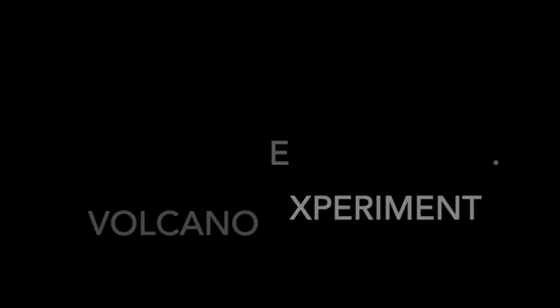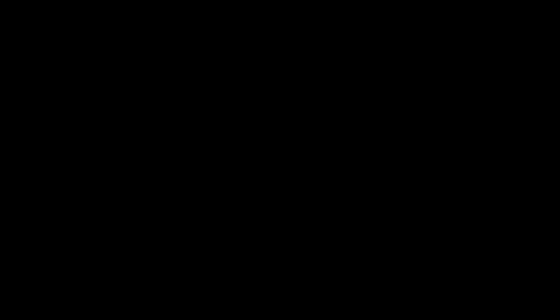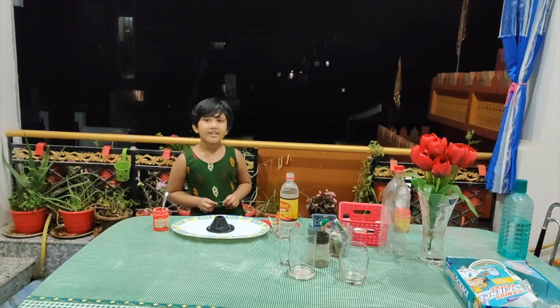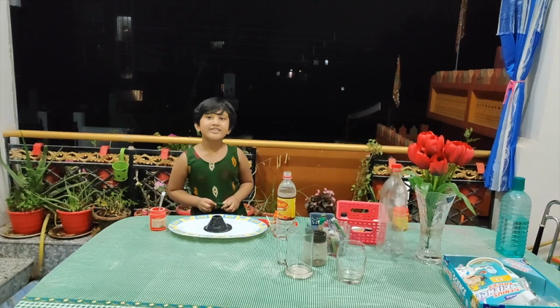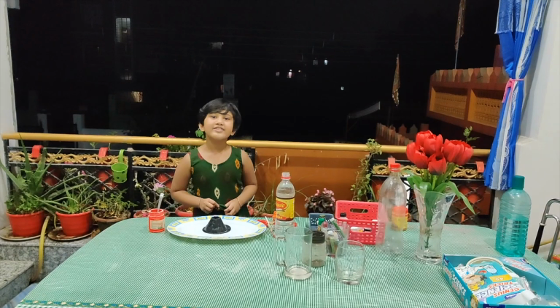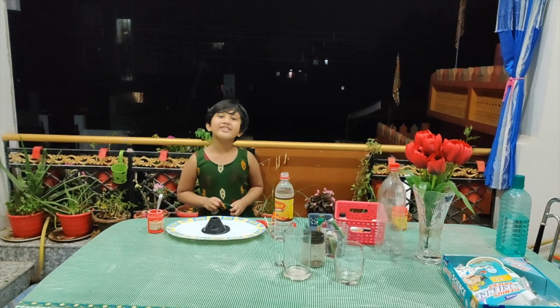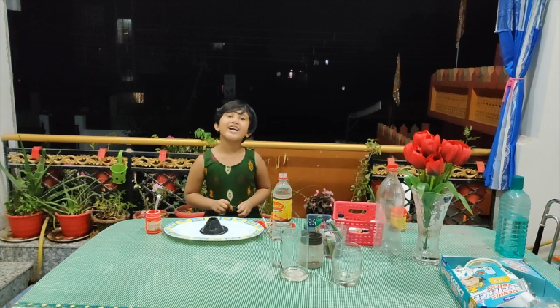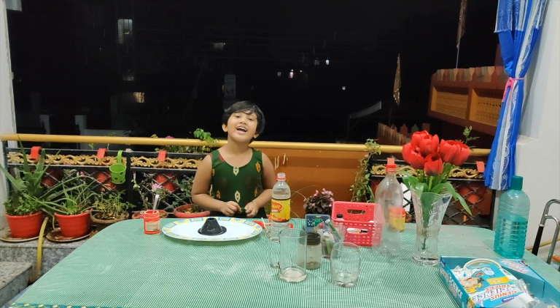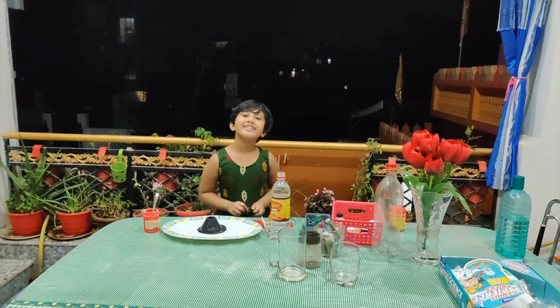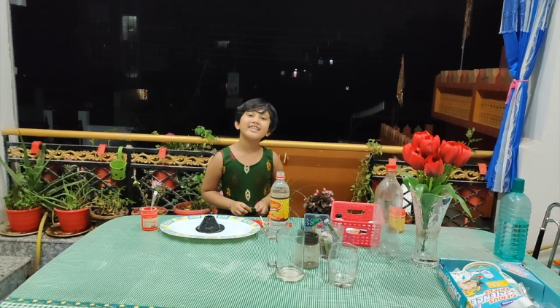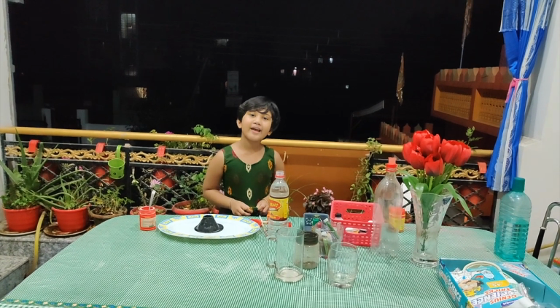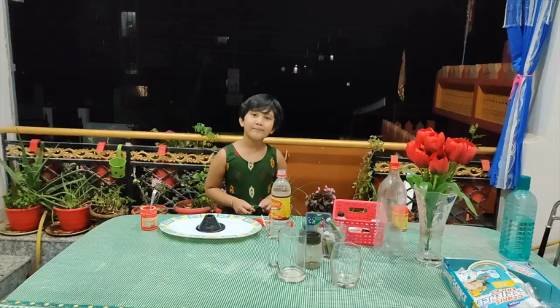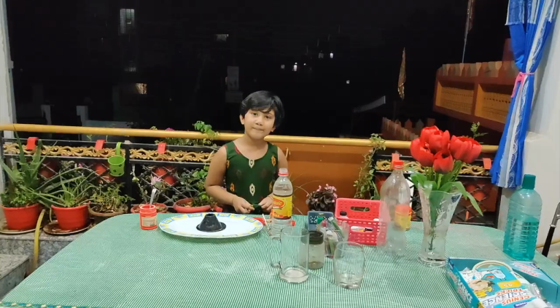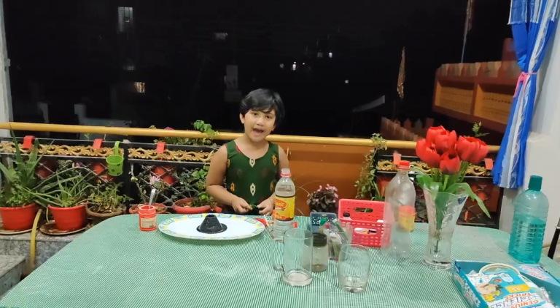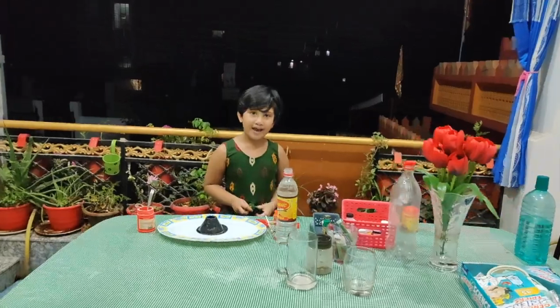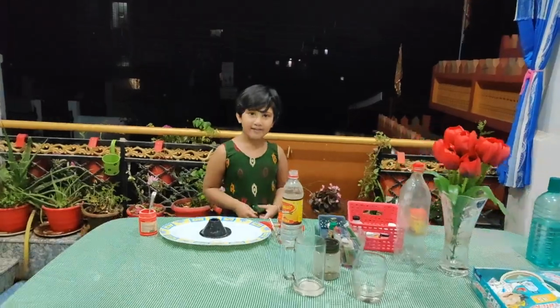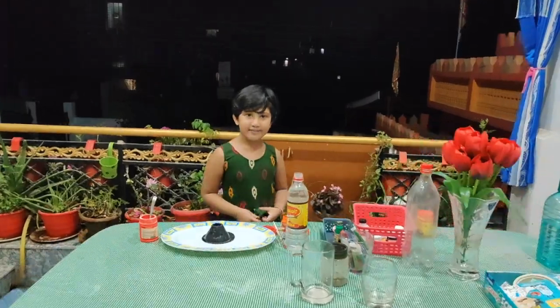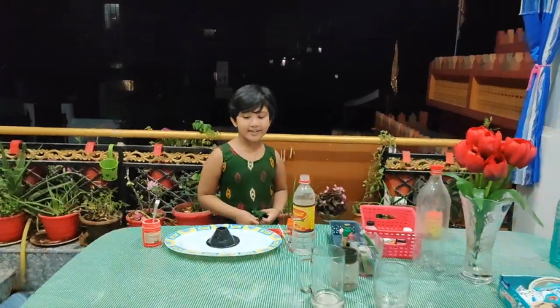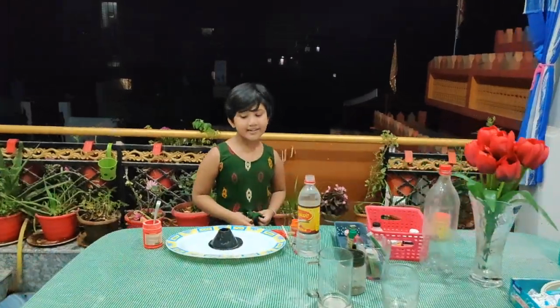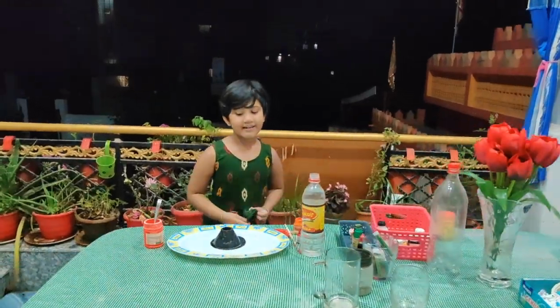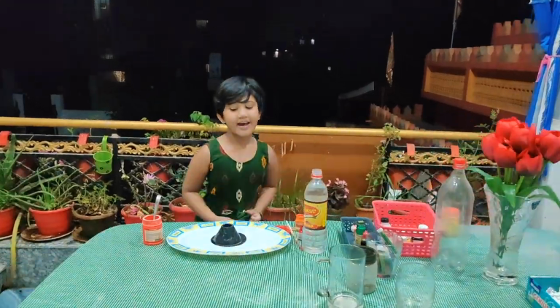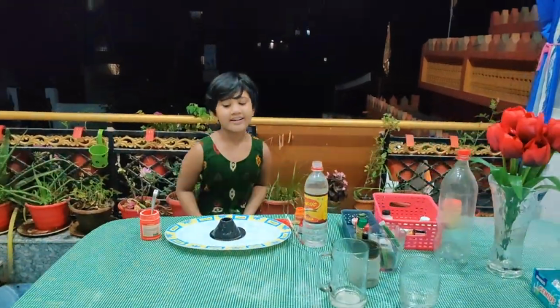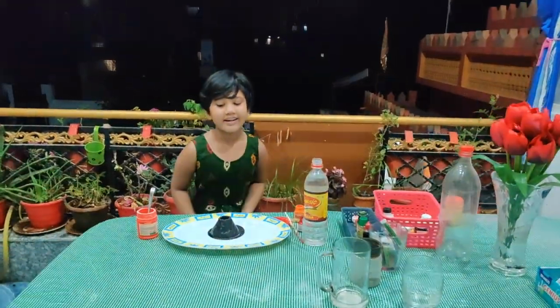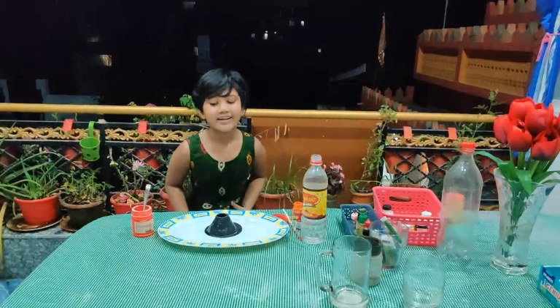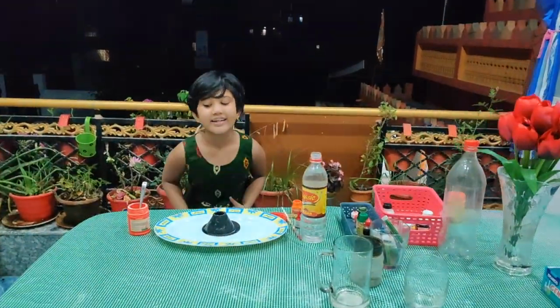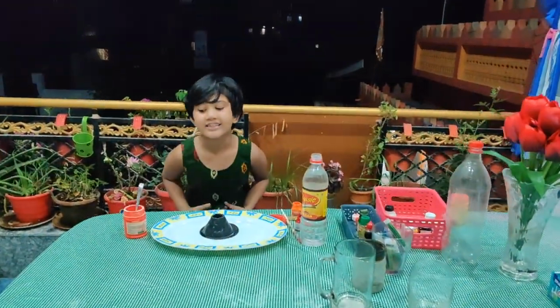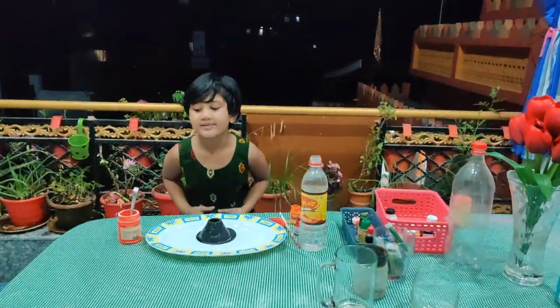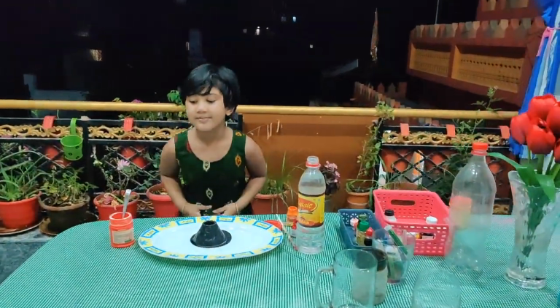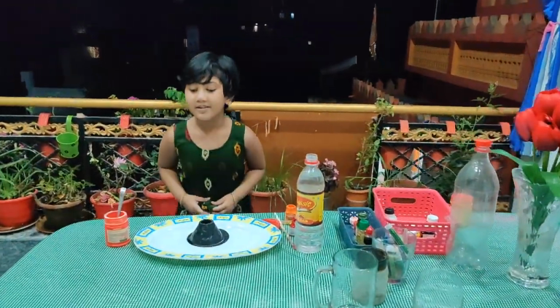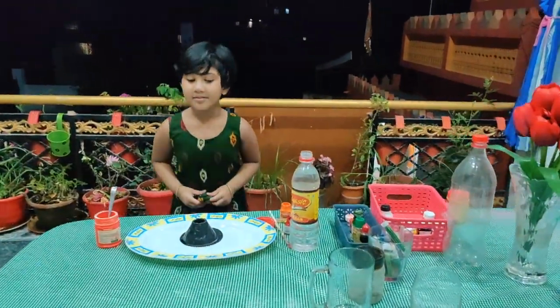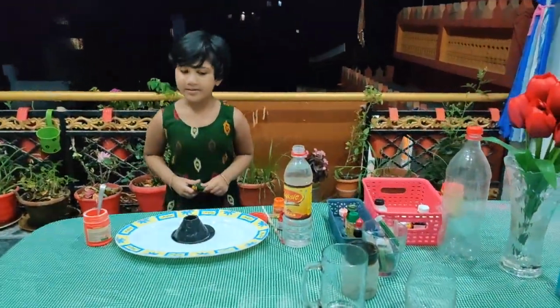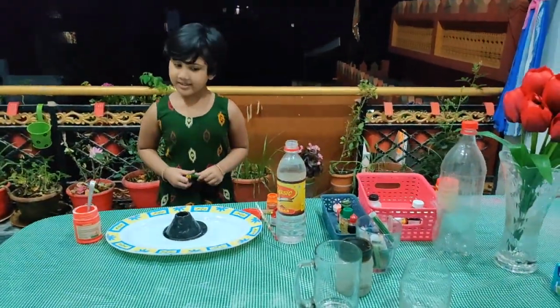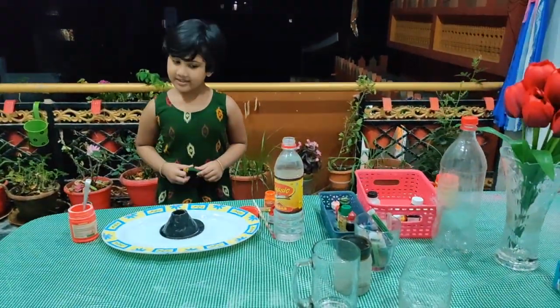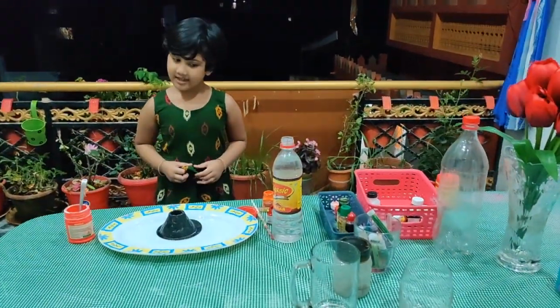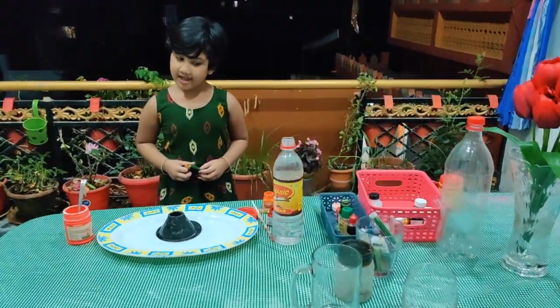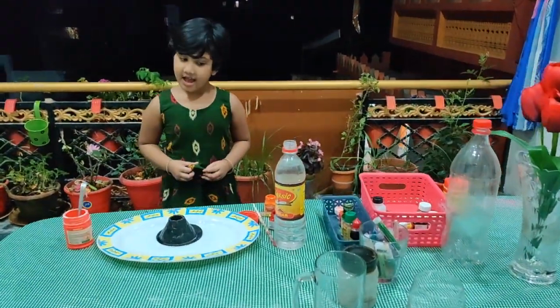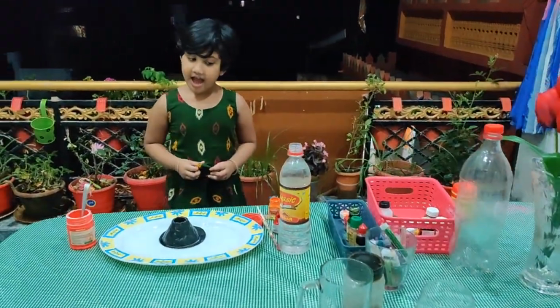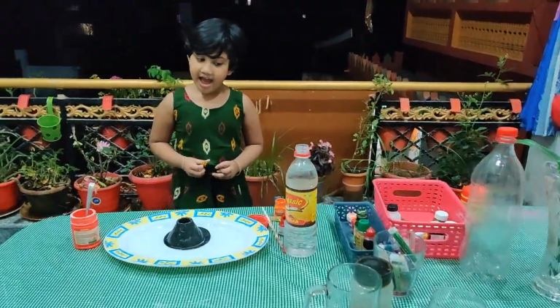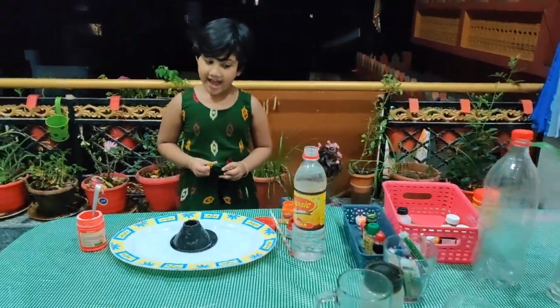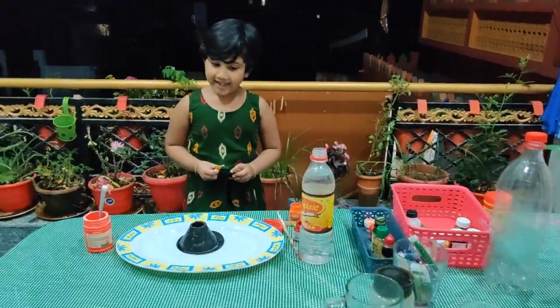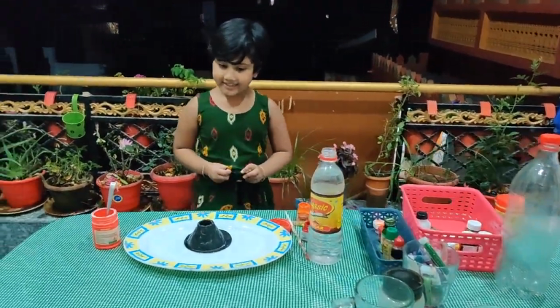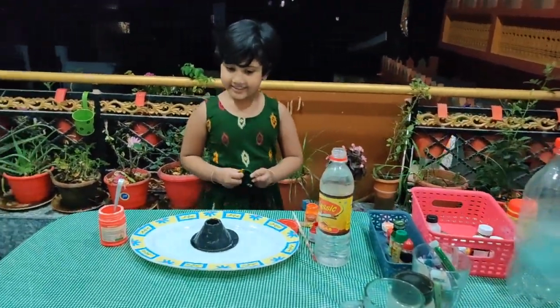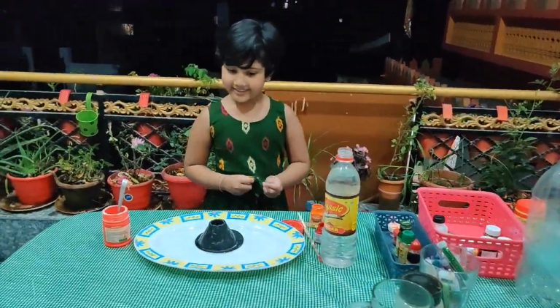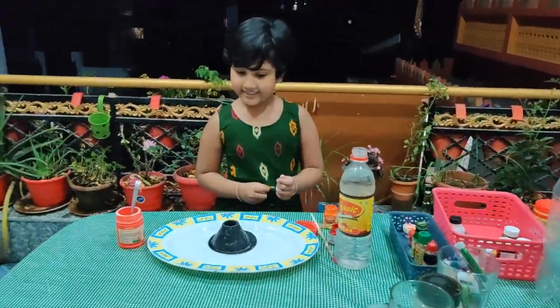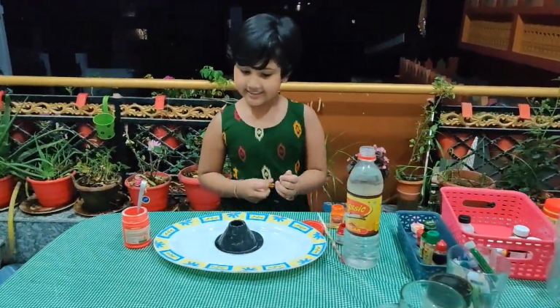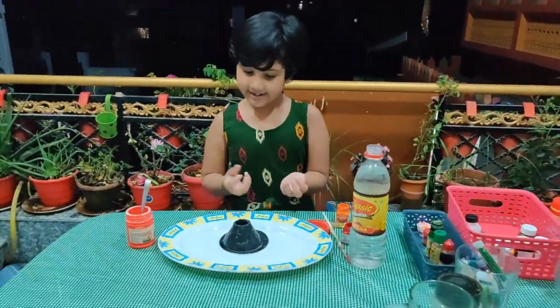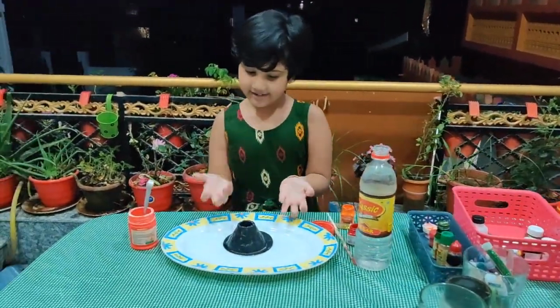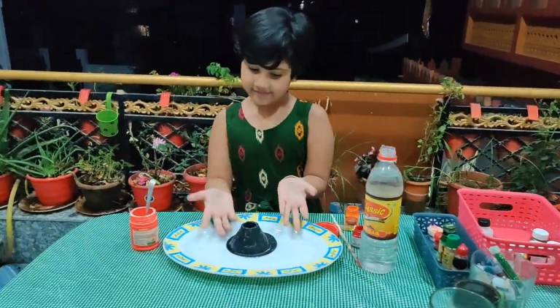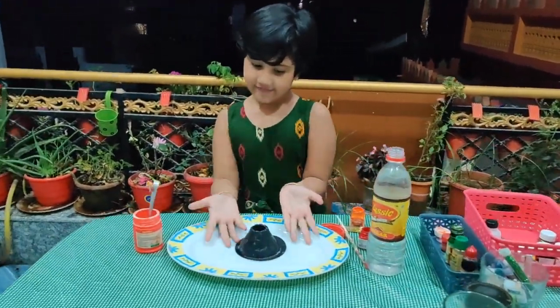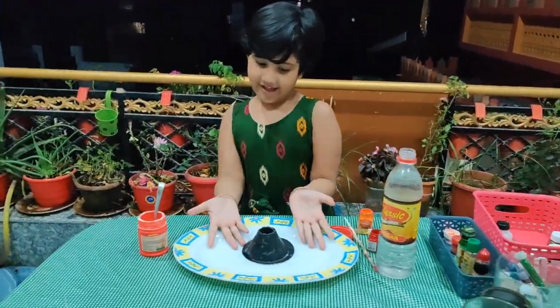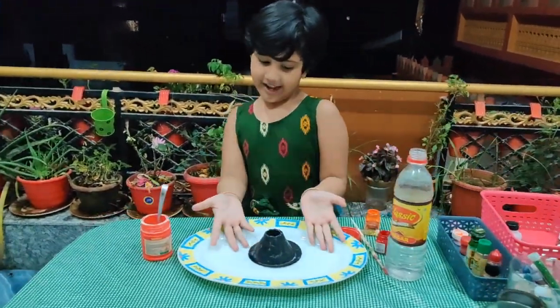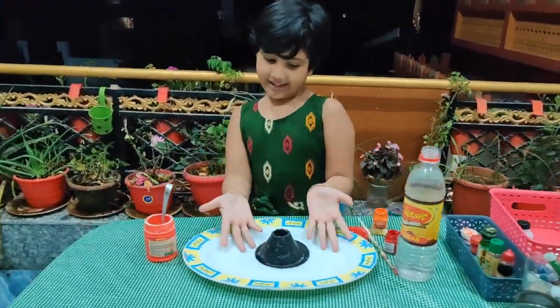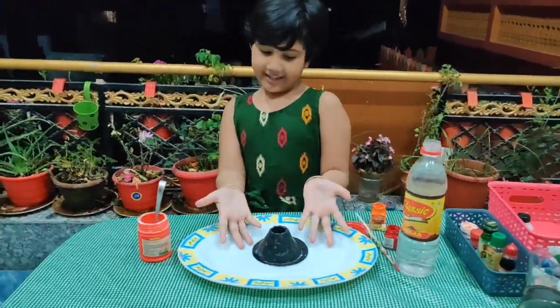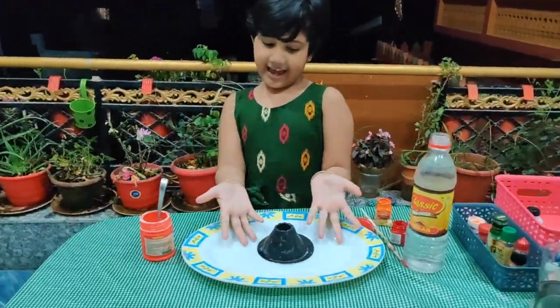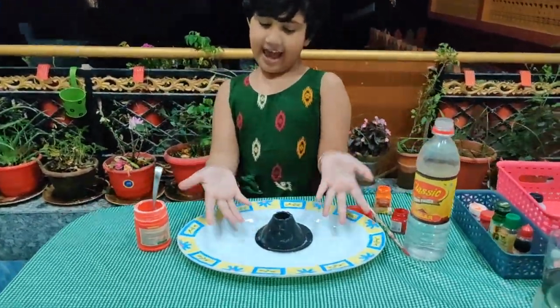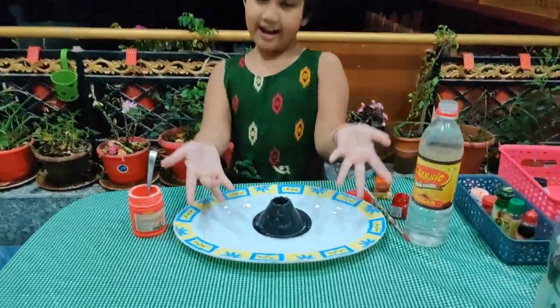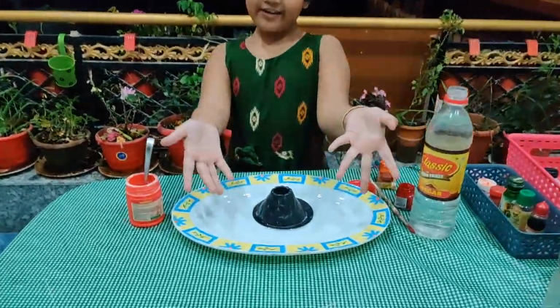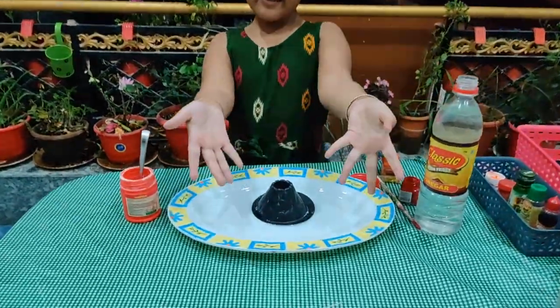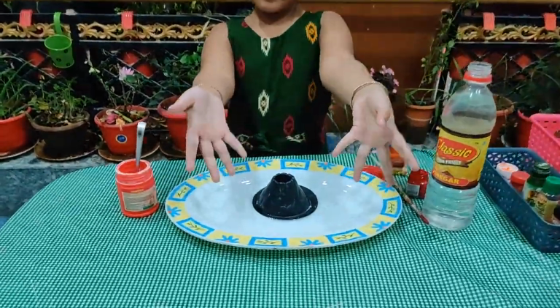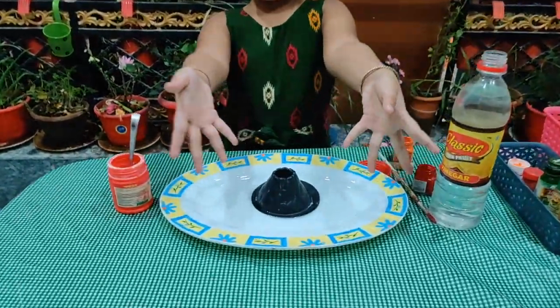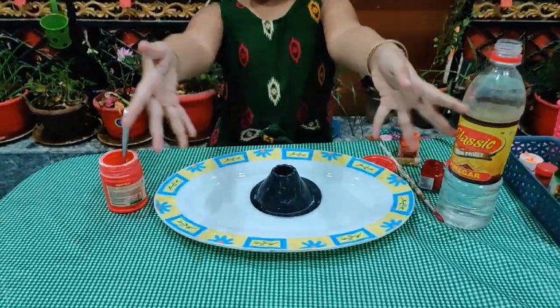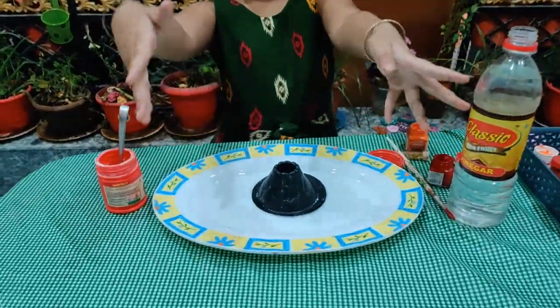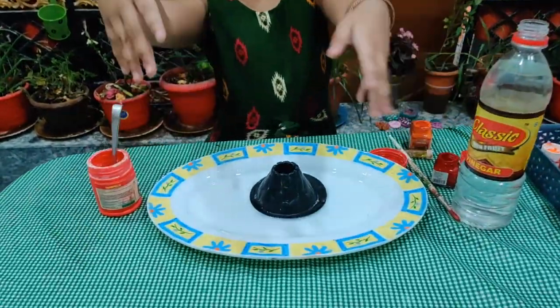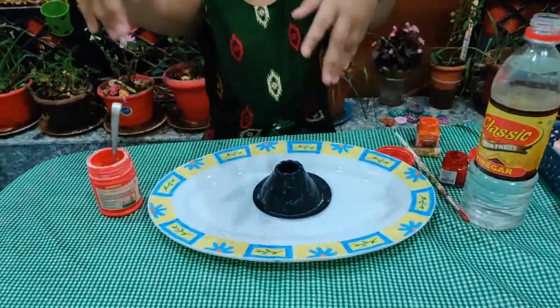Hello guys! I am back with another experiment. And this is the Vargano experiment.